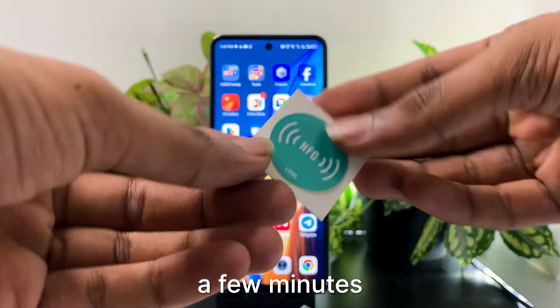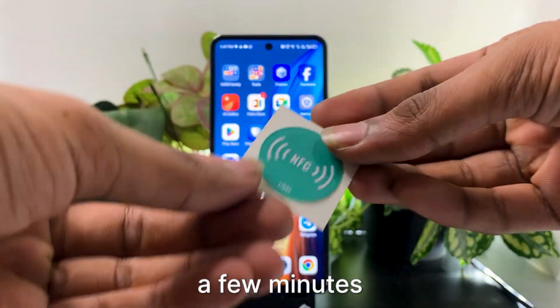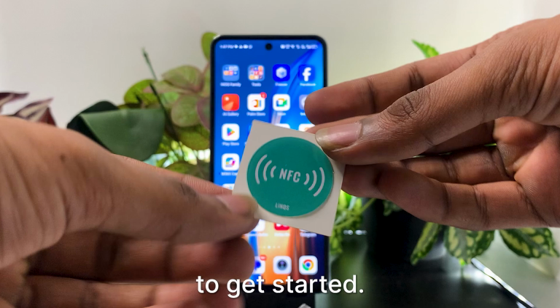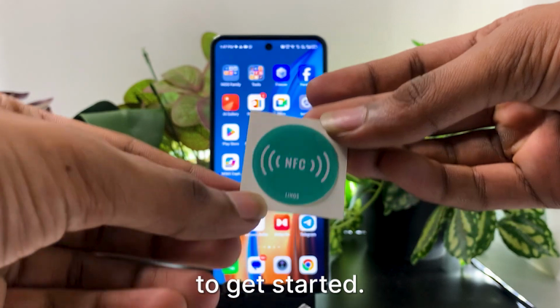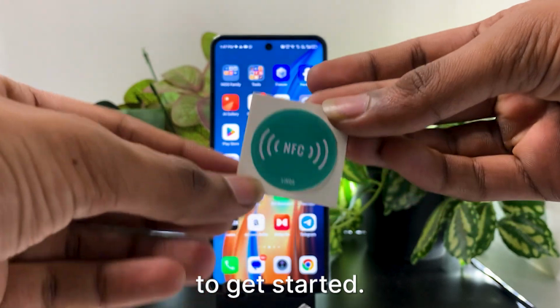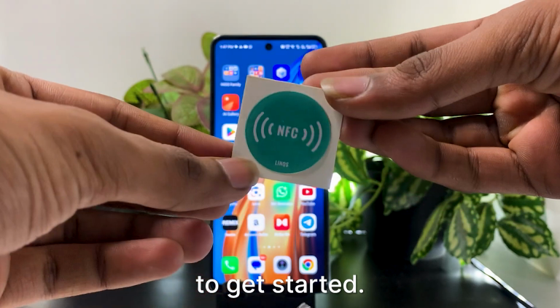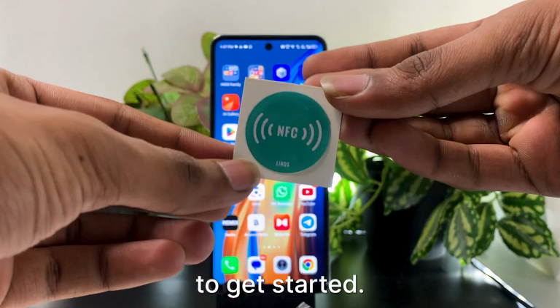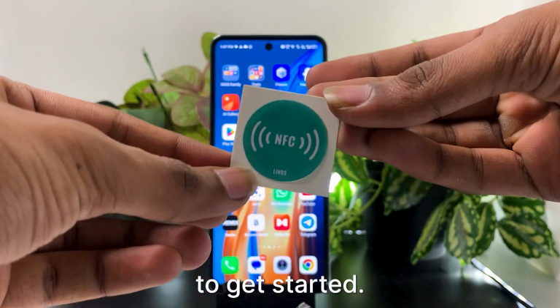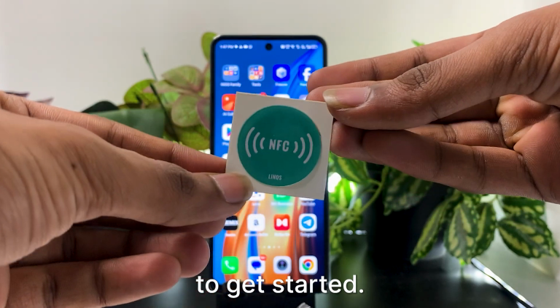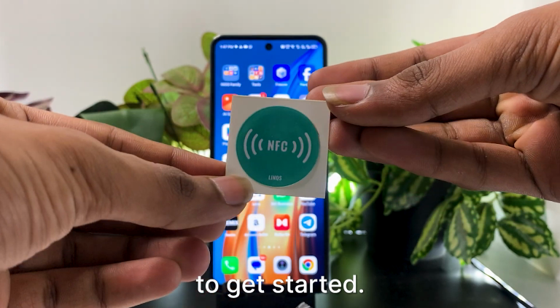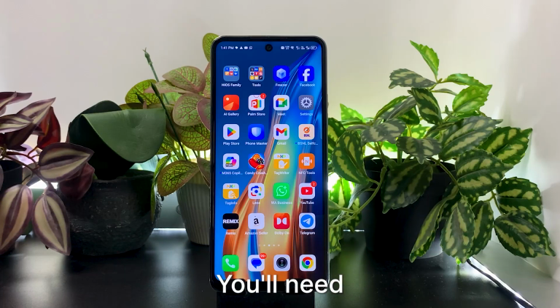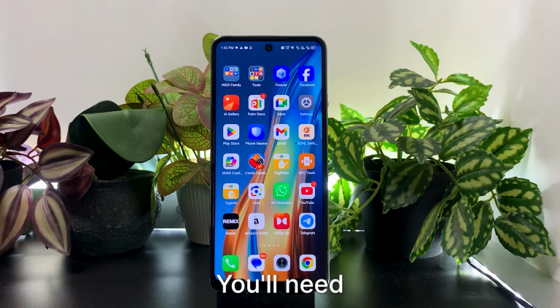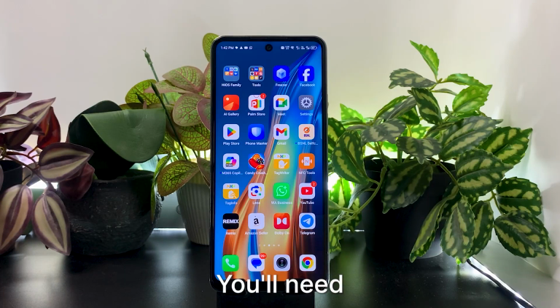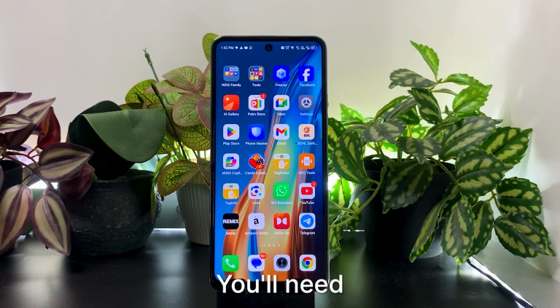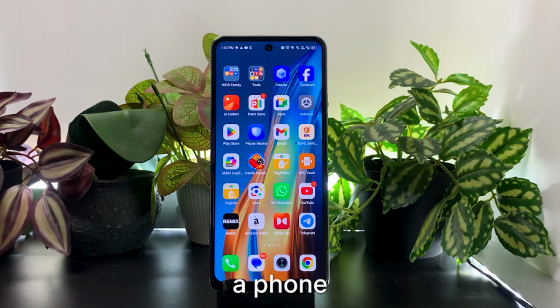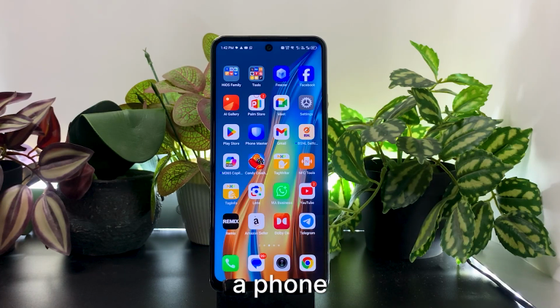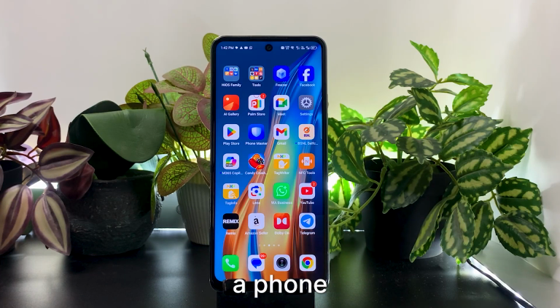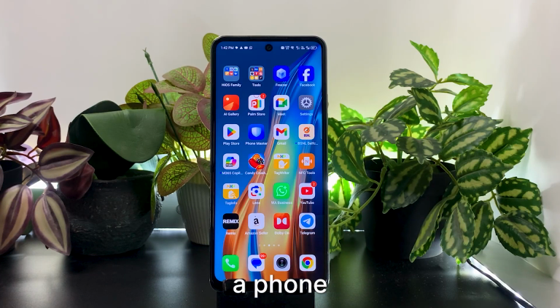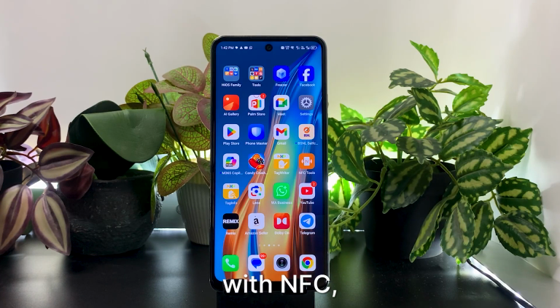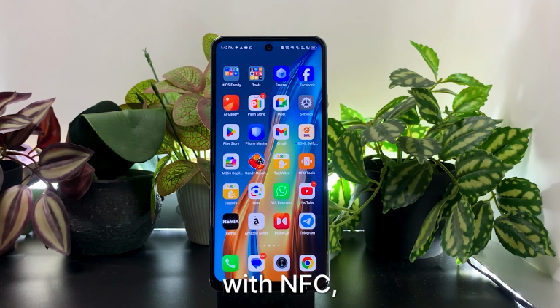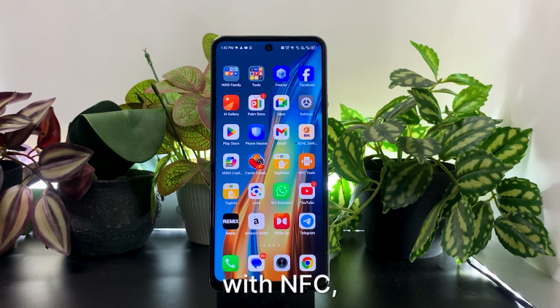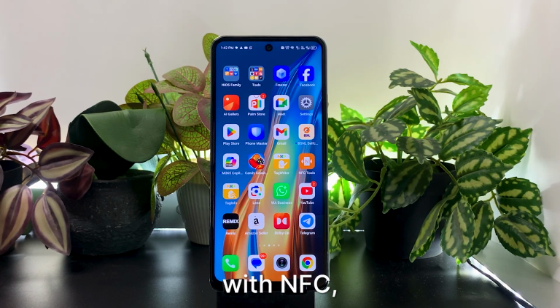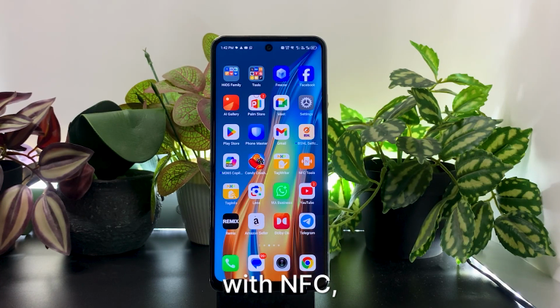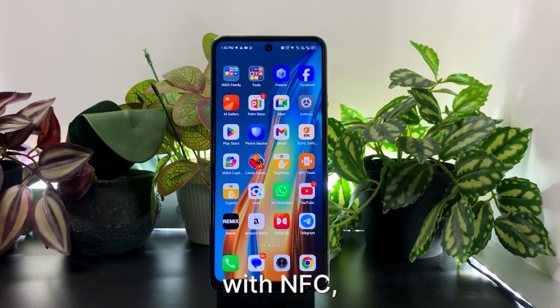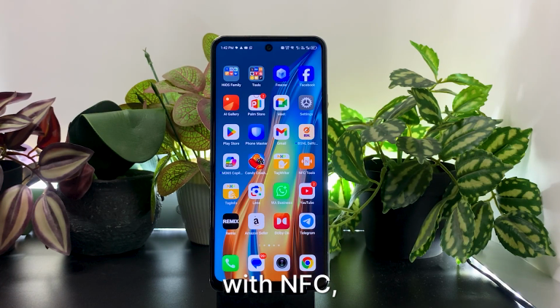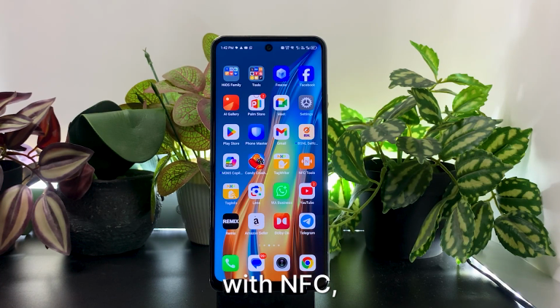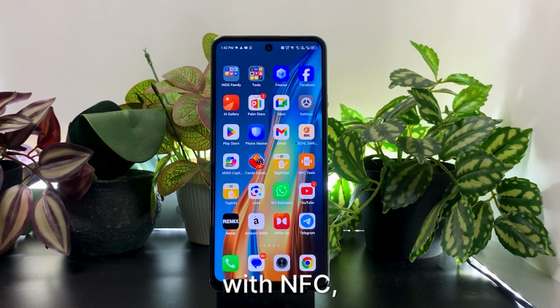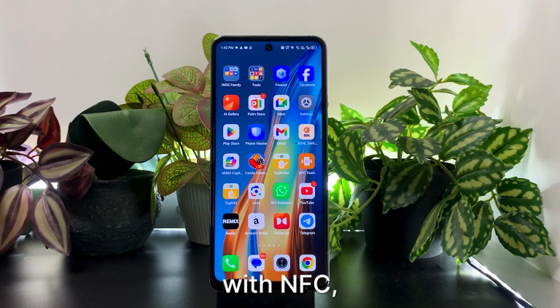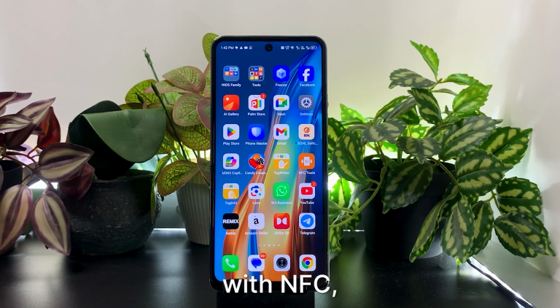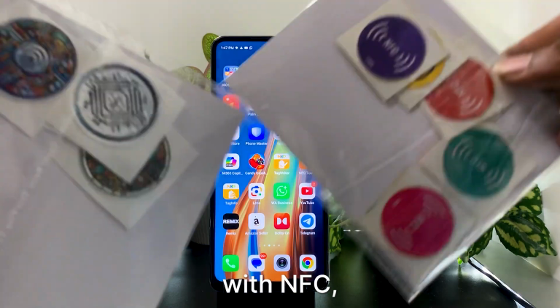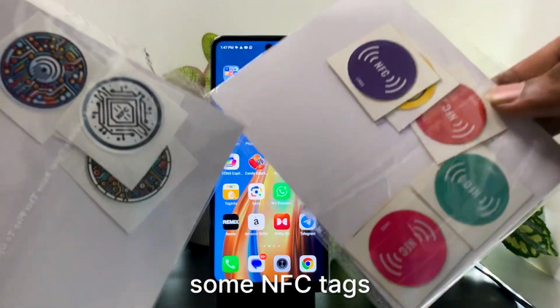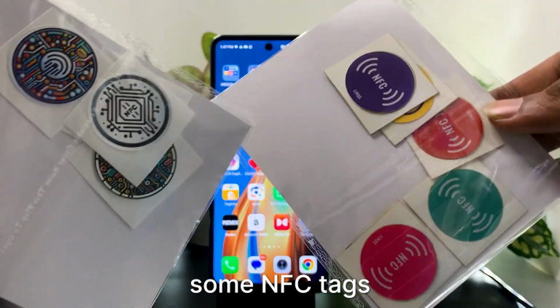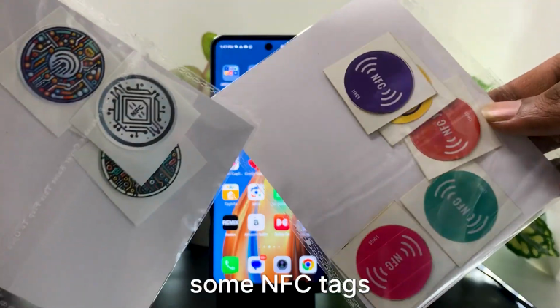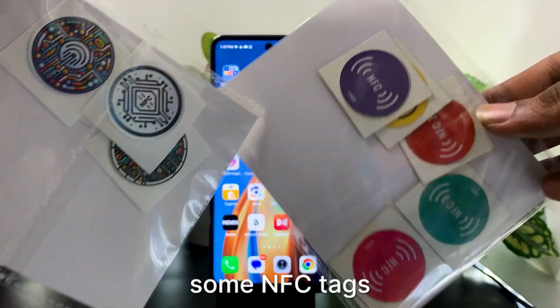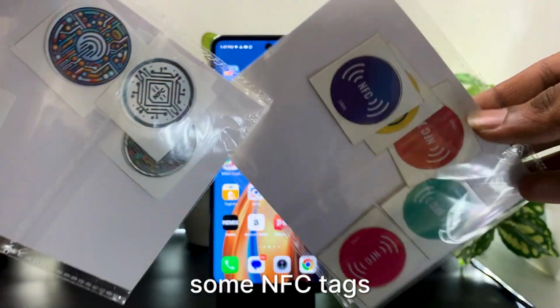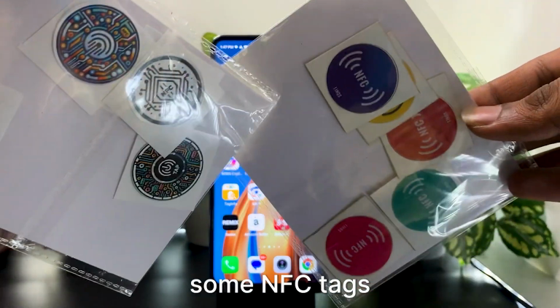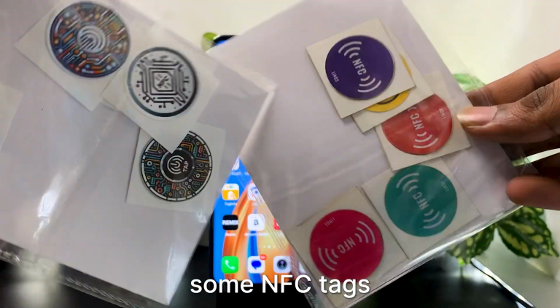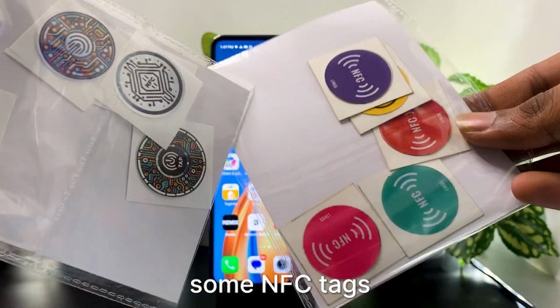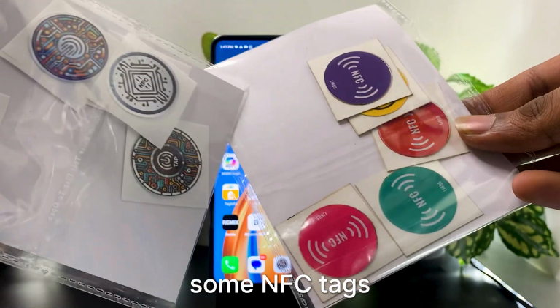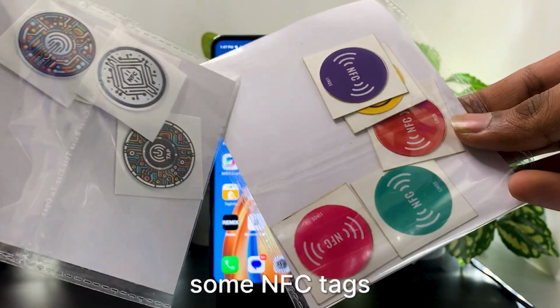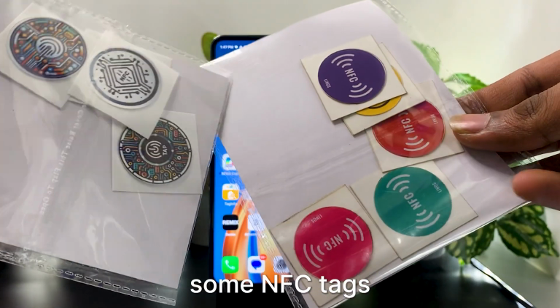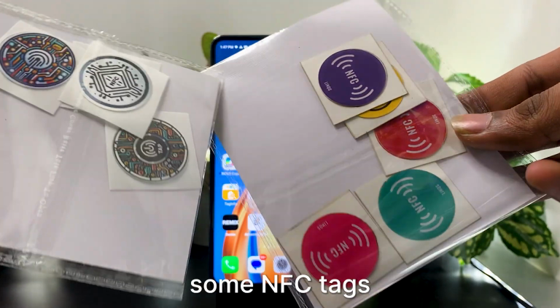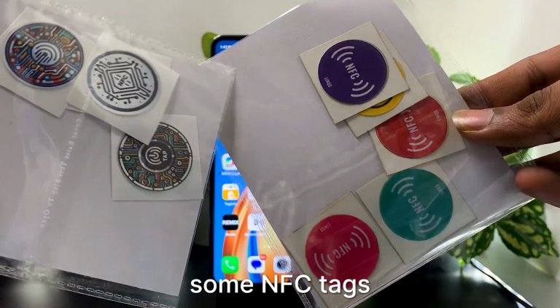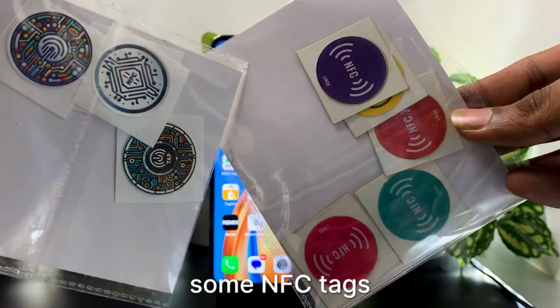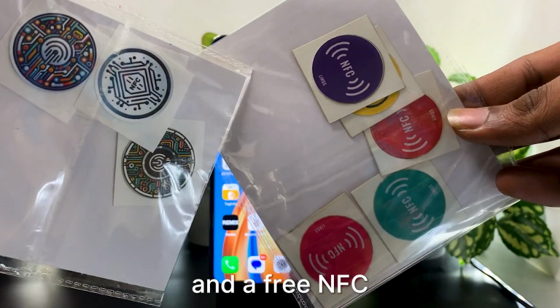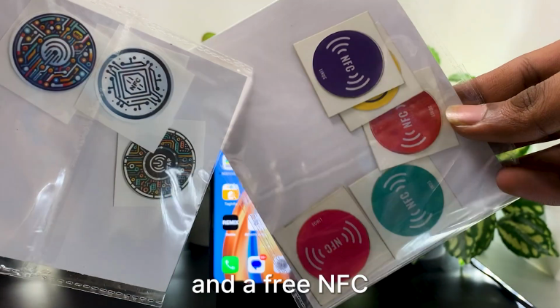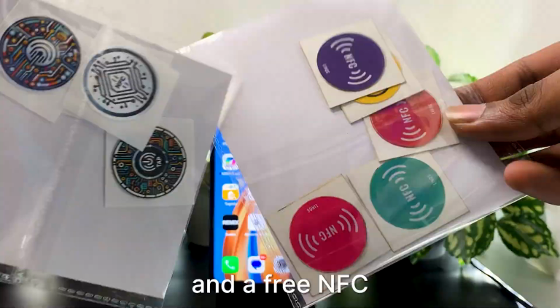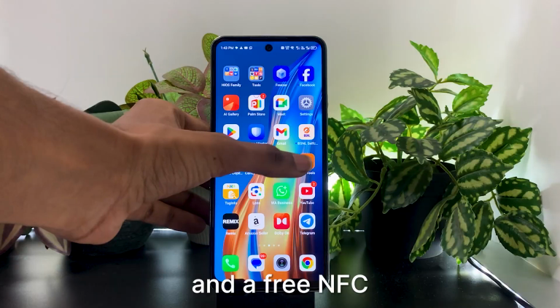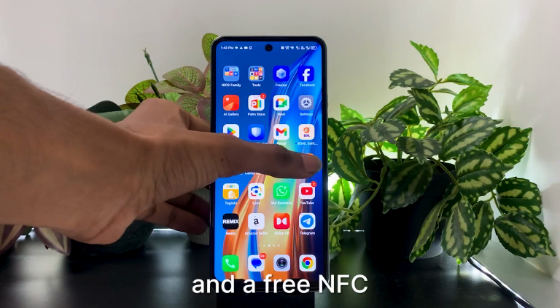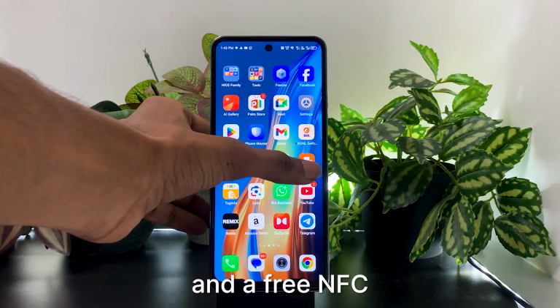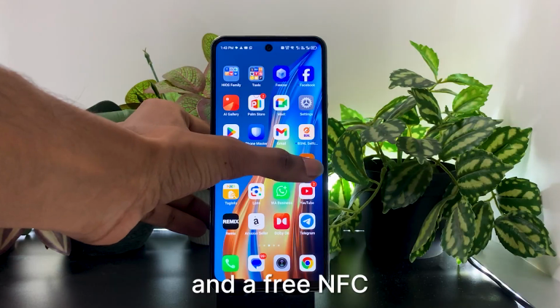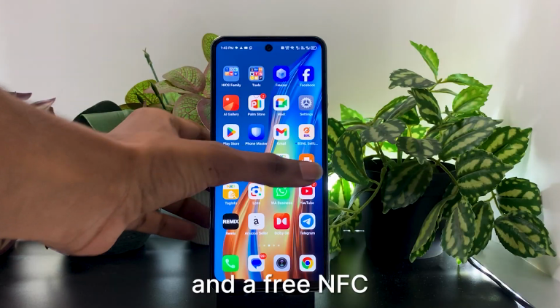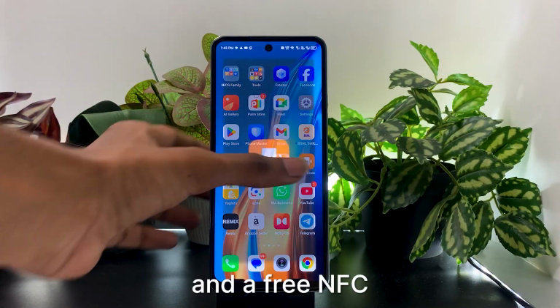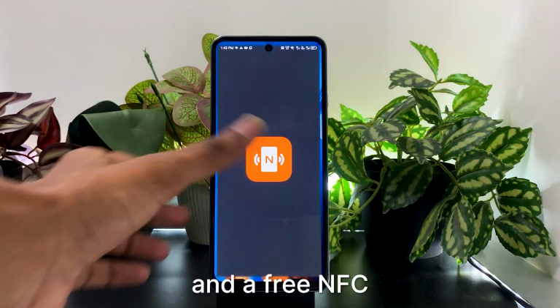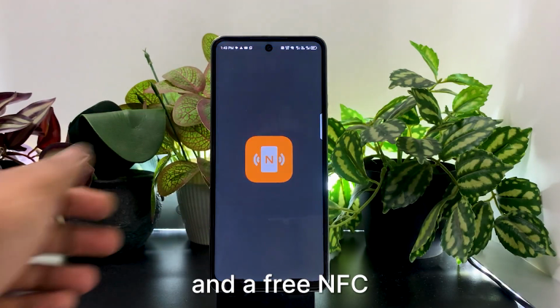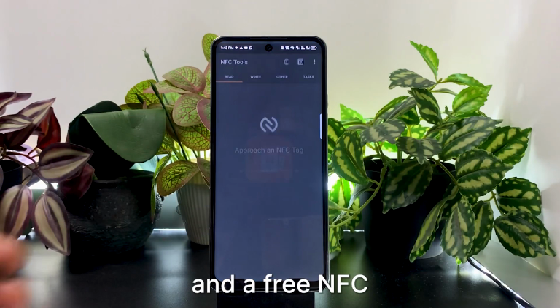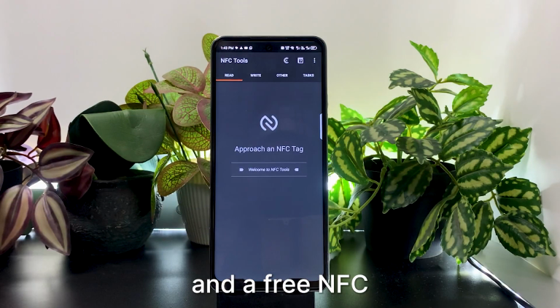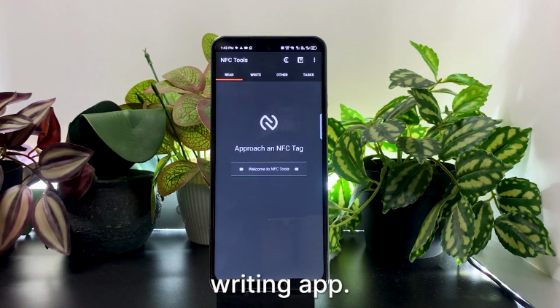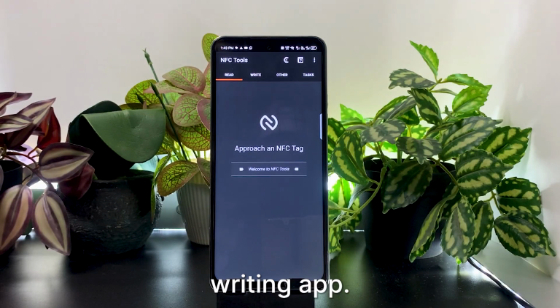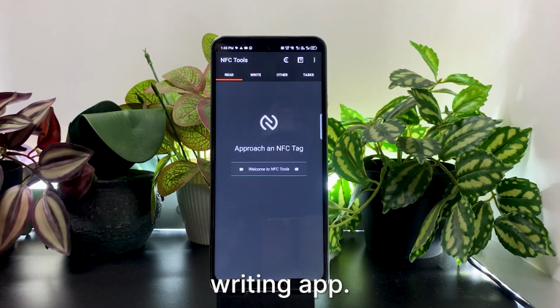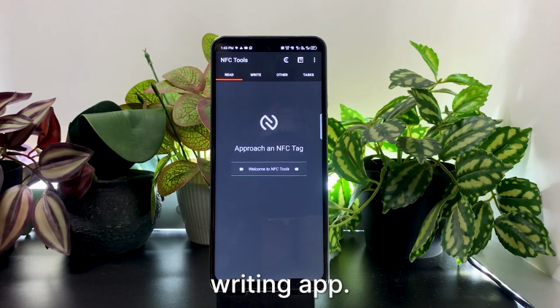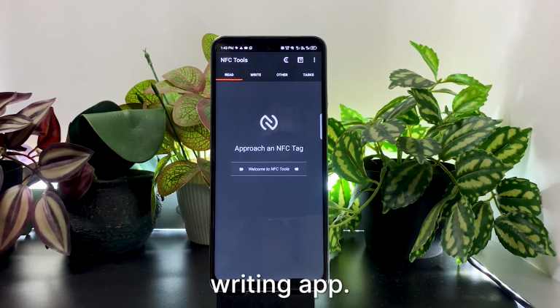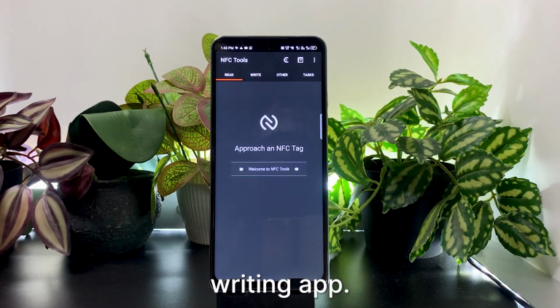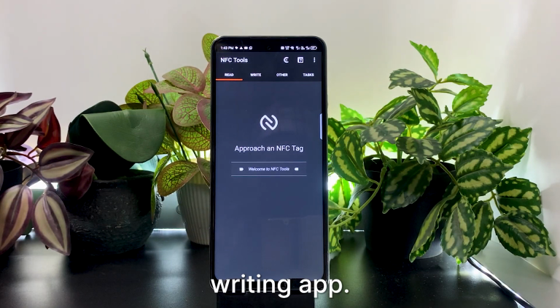To get started, you'll need a phone with NFC, some NFC tags, and a free NFC writing app.